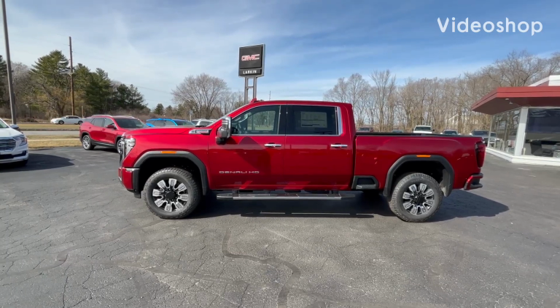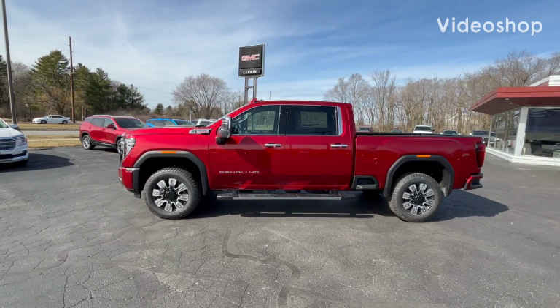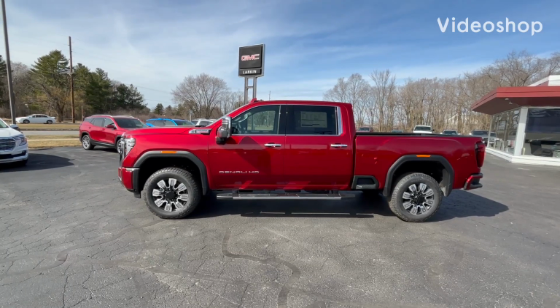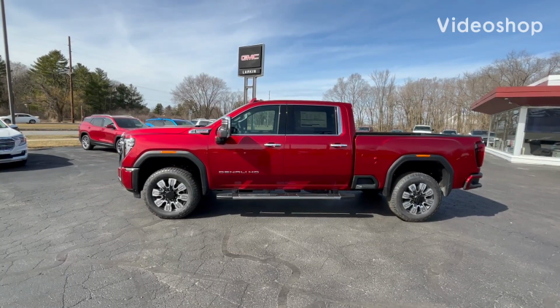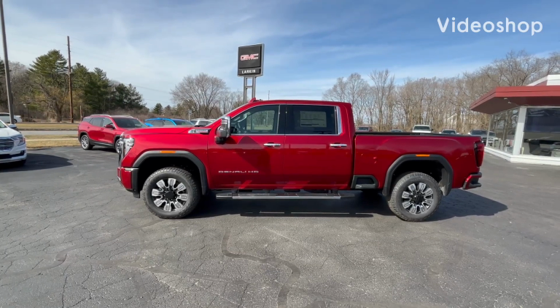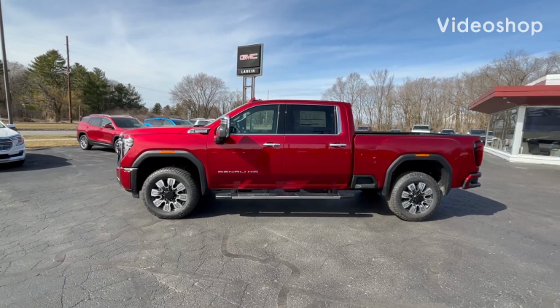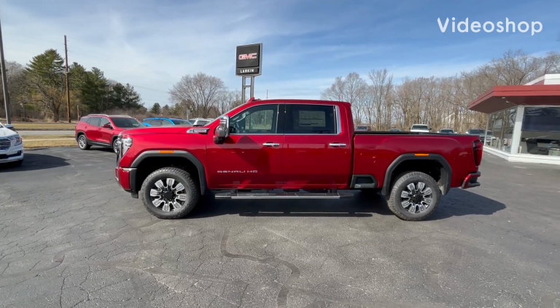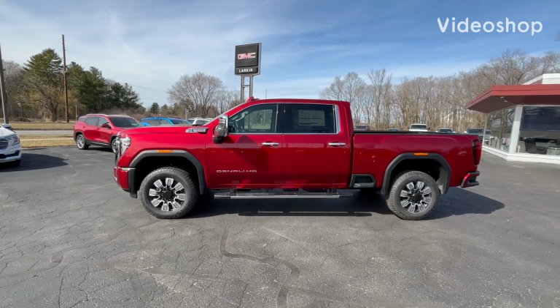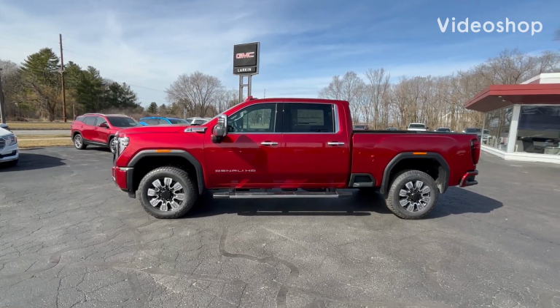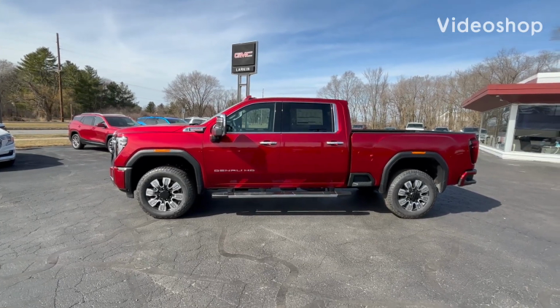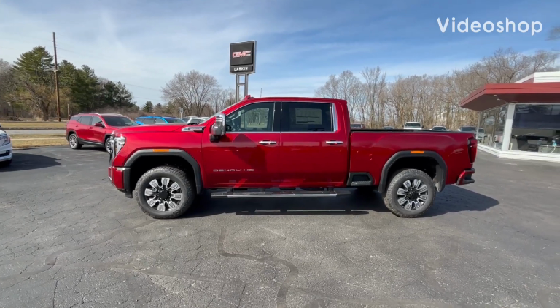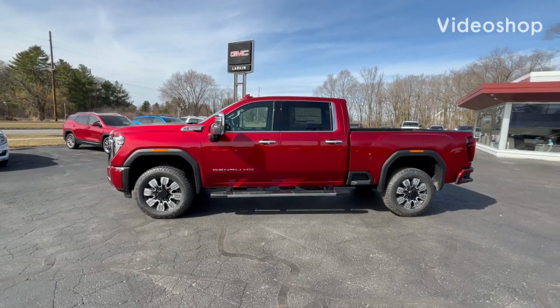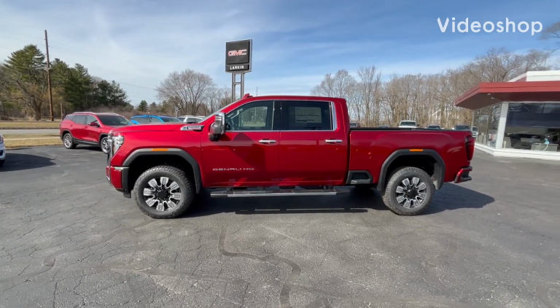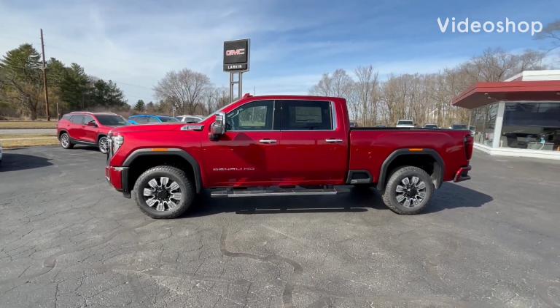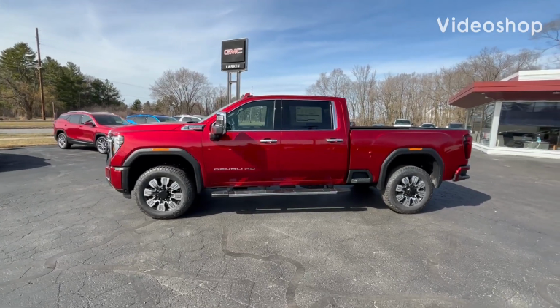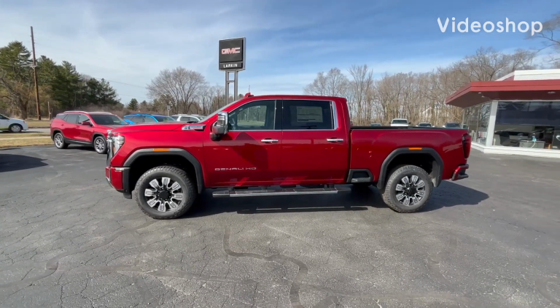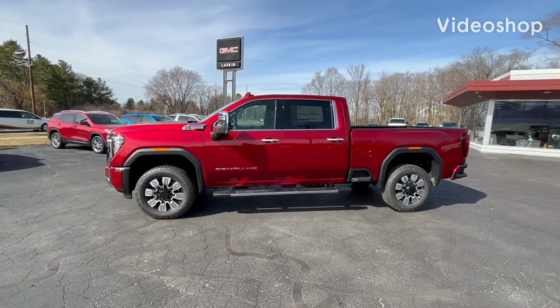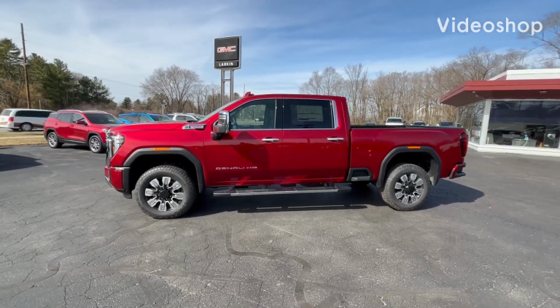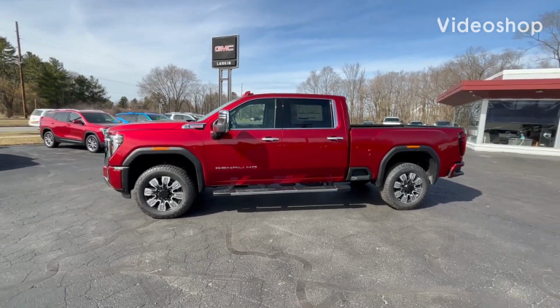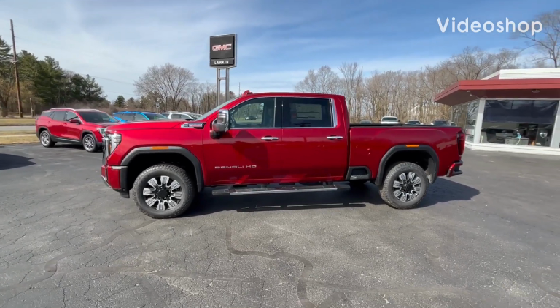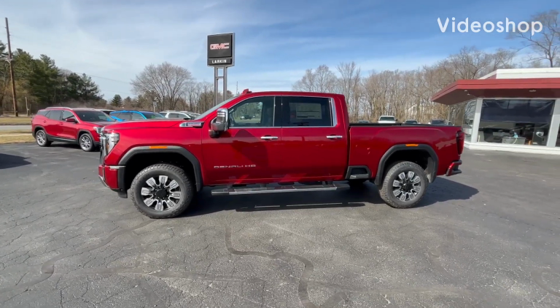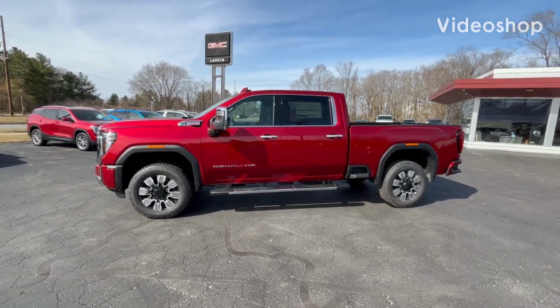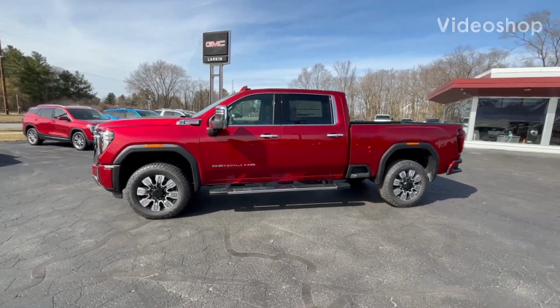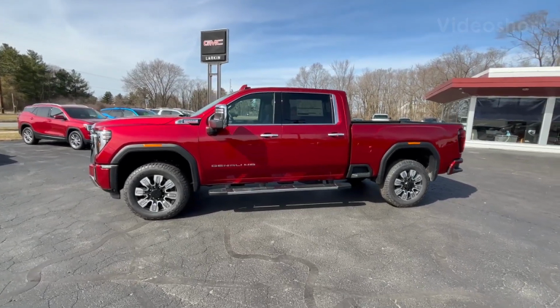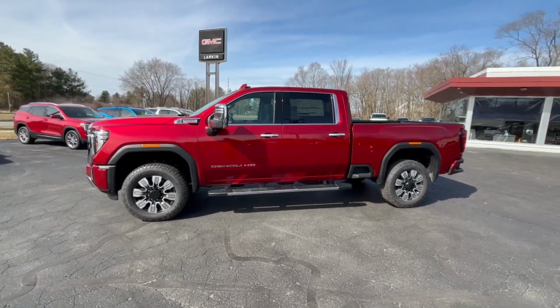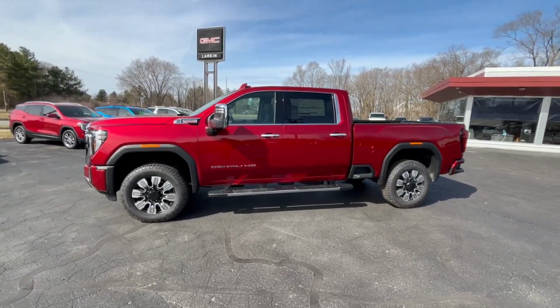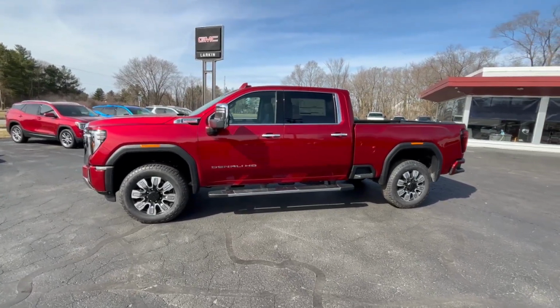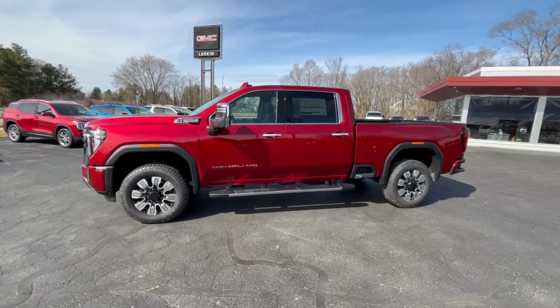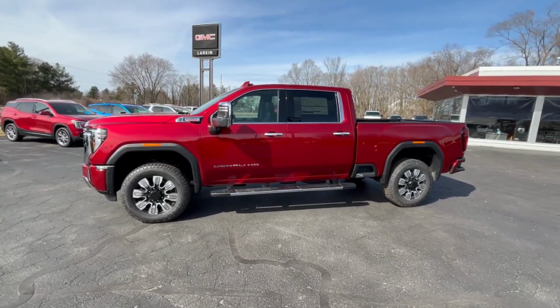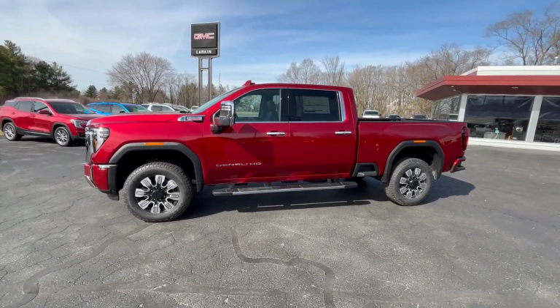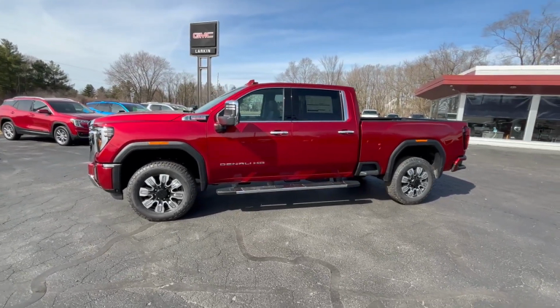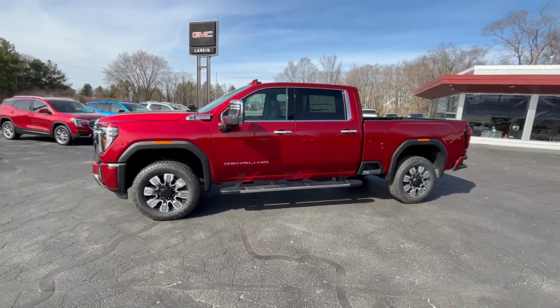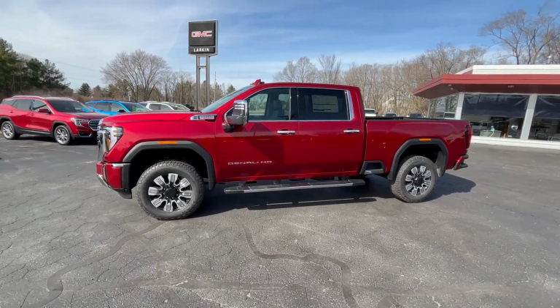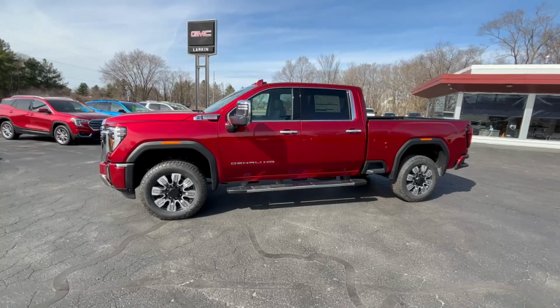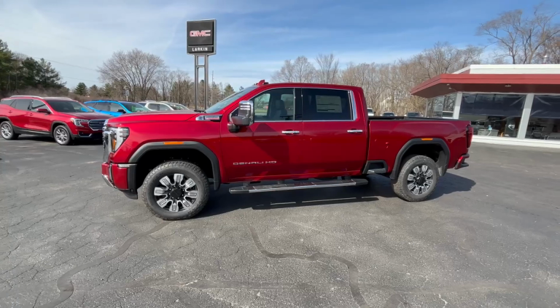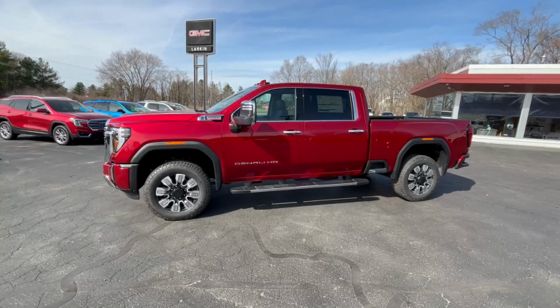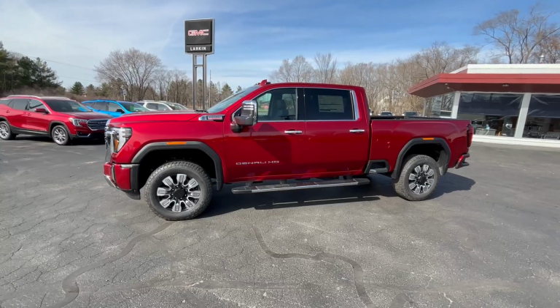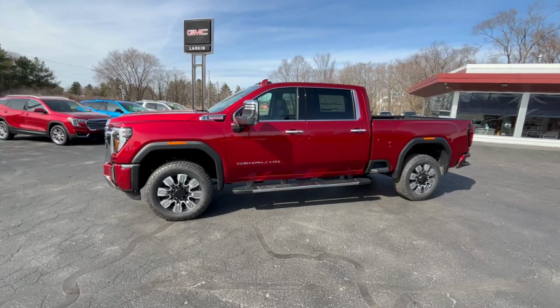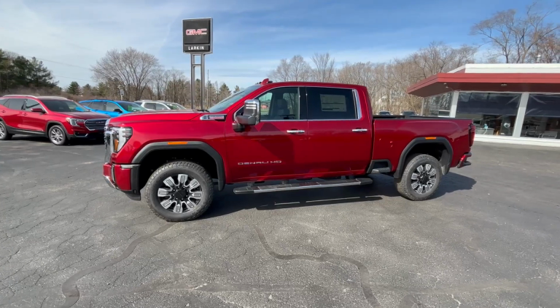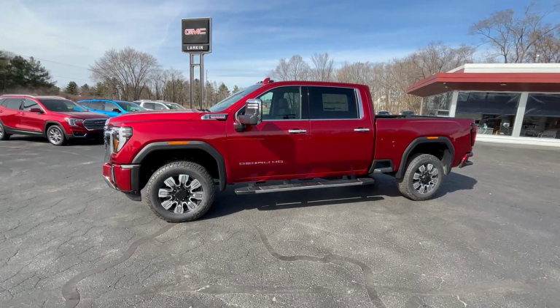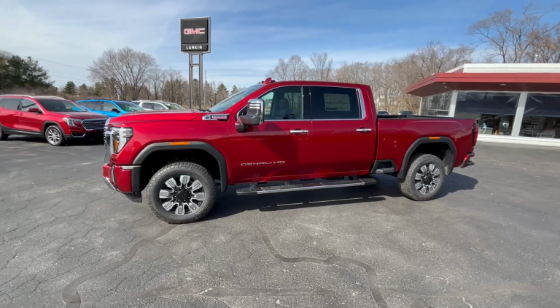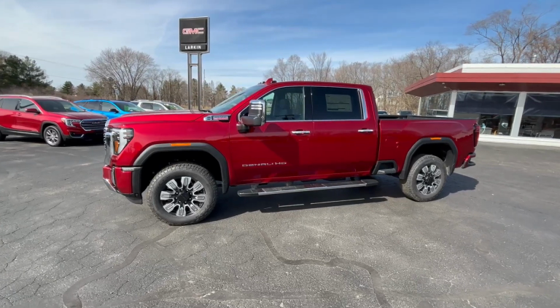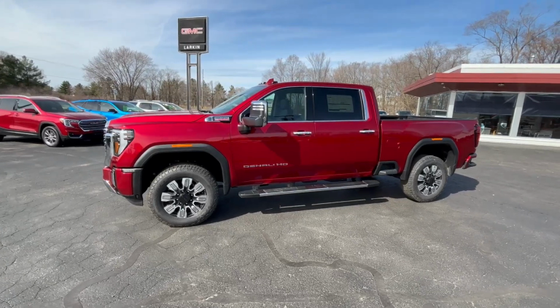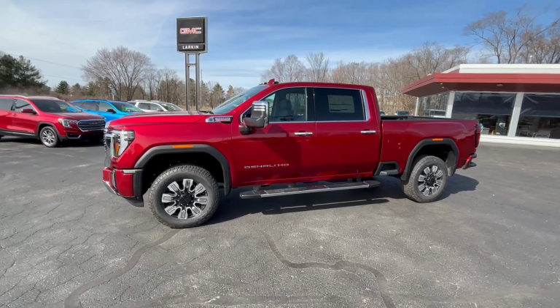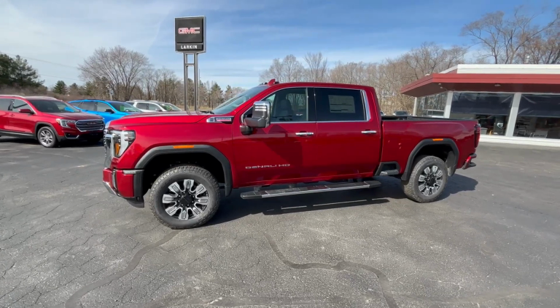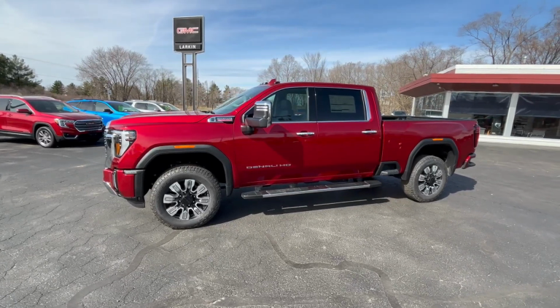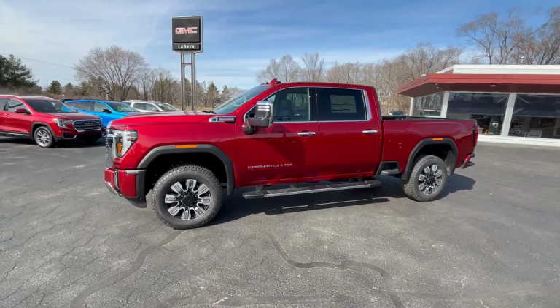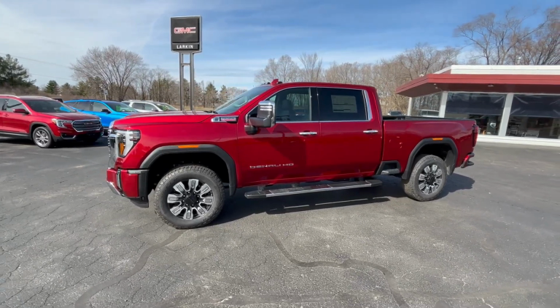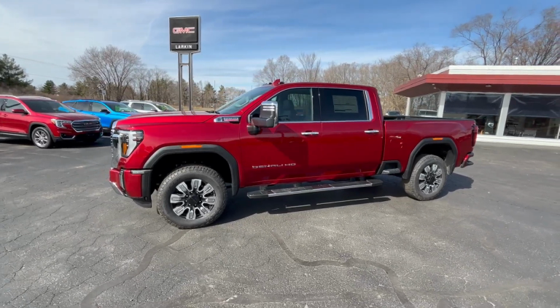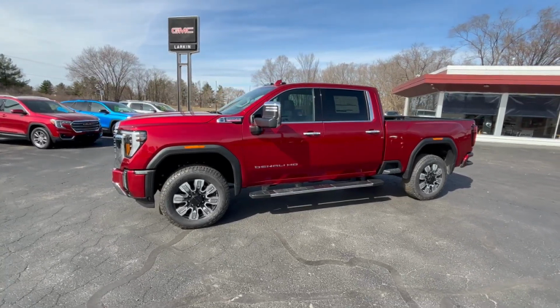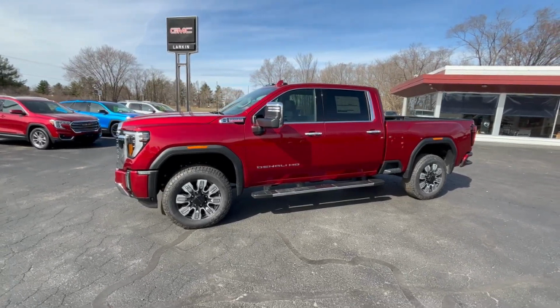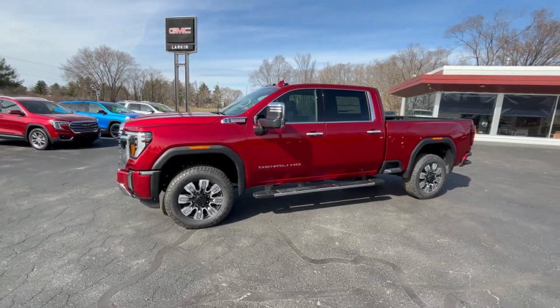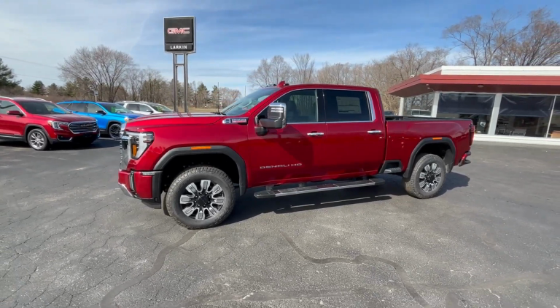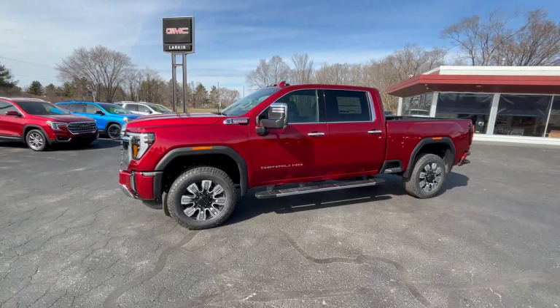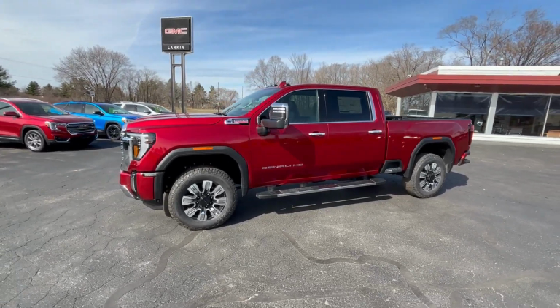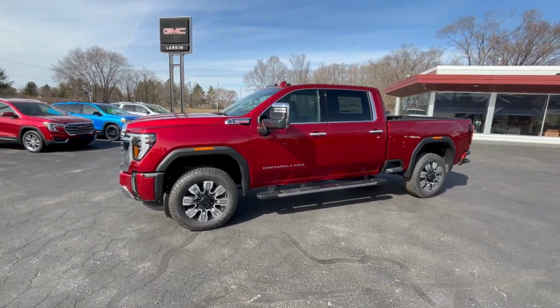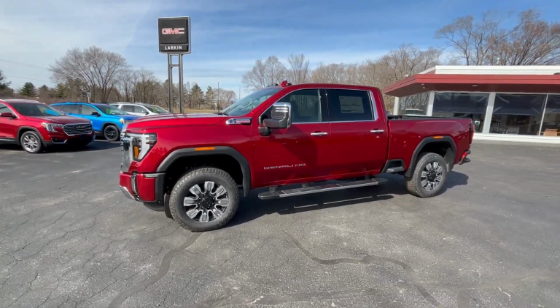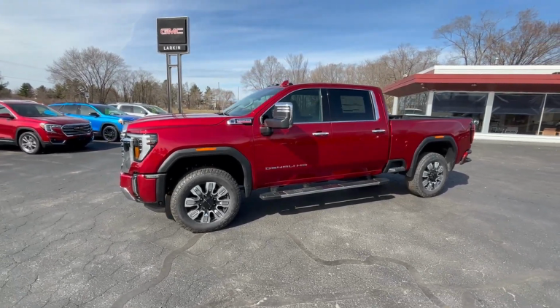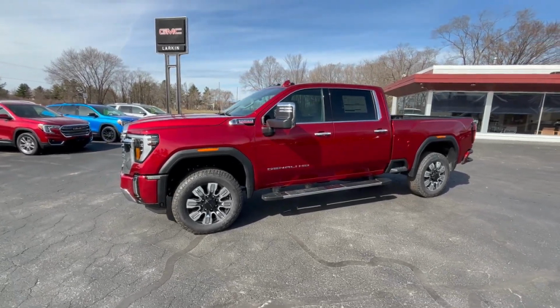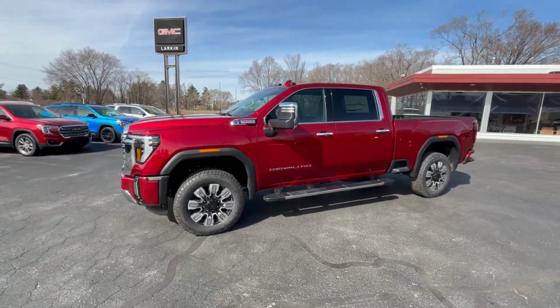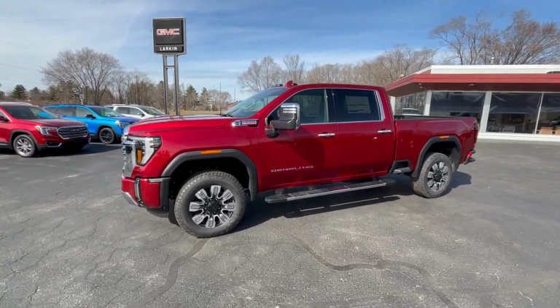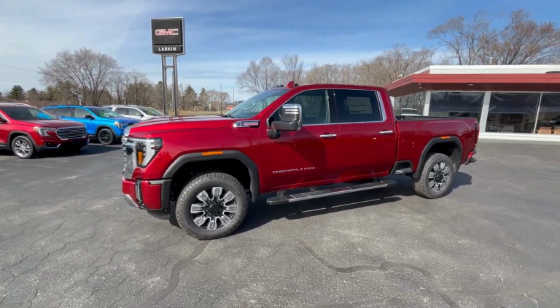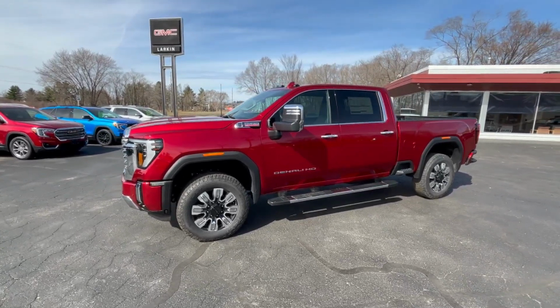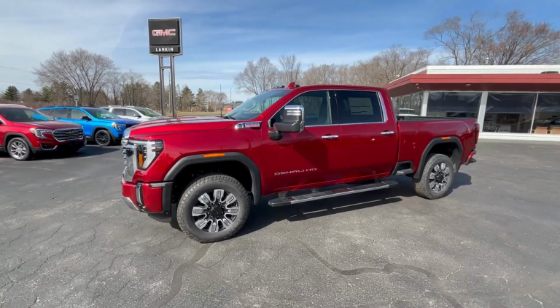Hey, good afternoon everyone. Mark Nicholson coming to you from Larkins GMC in Tomah, Wisconsin. I got a dandy looking truck to show you today.